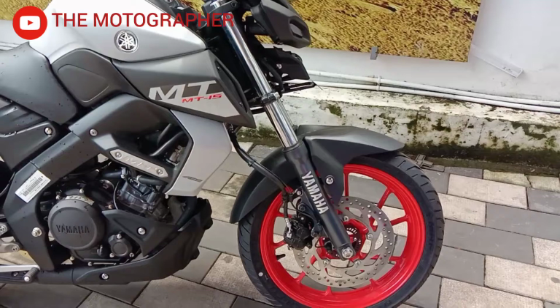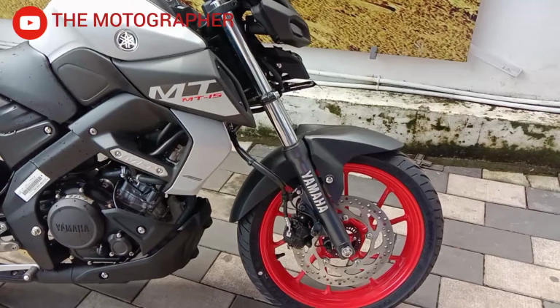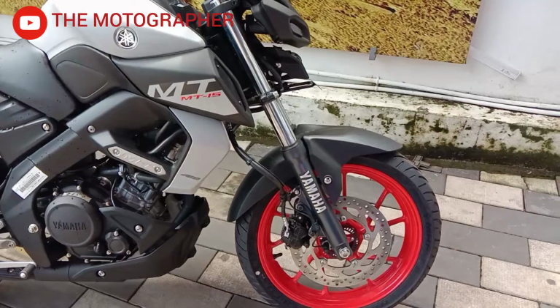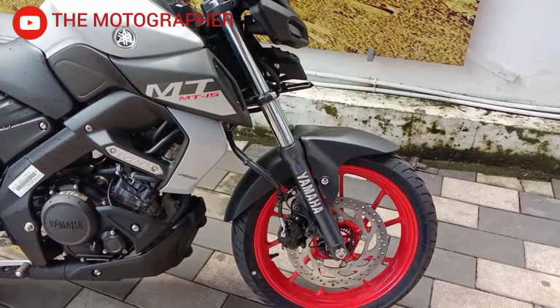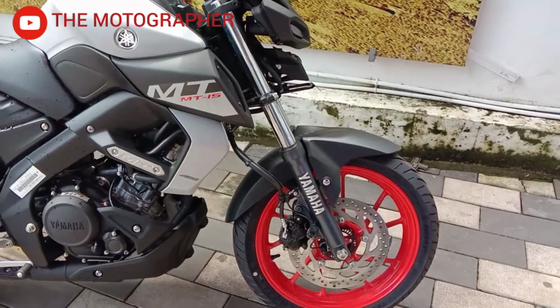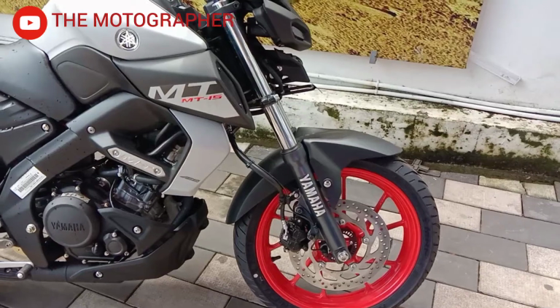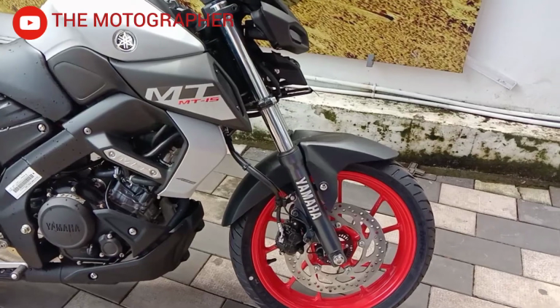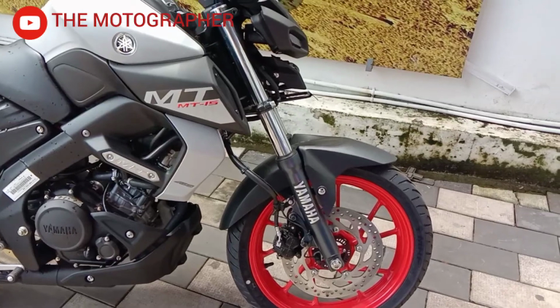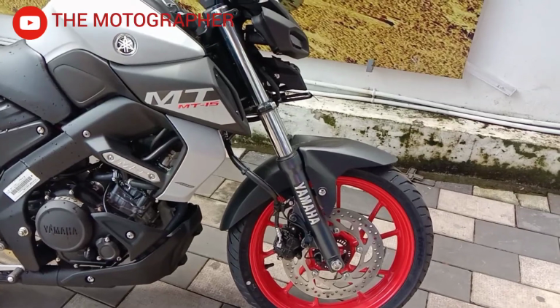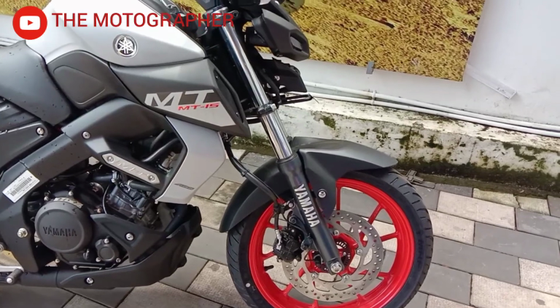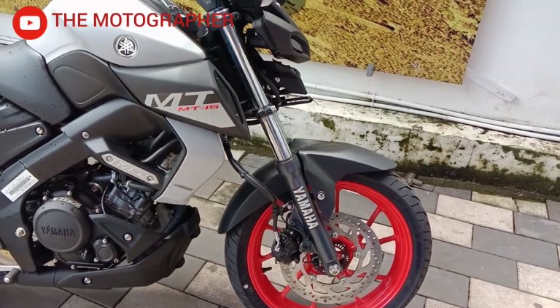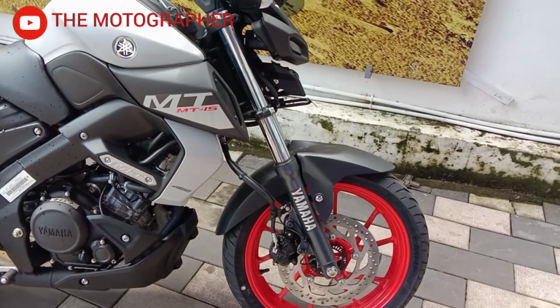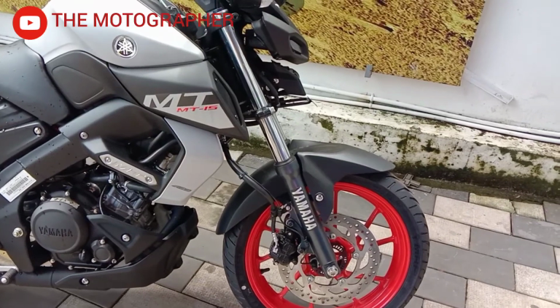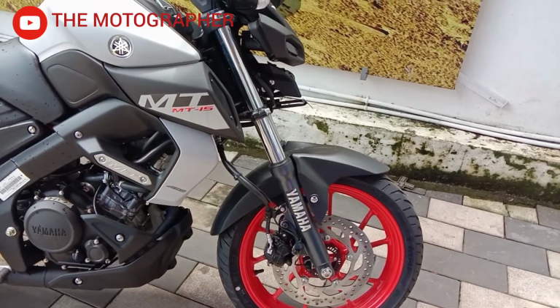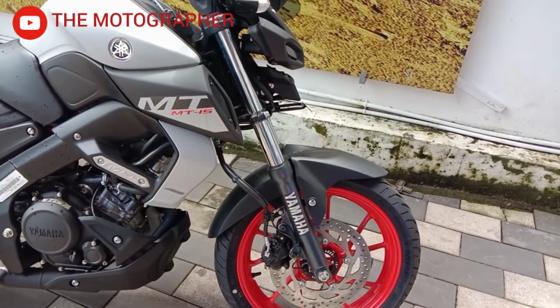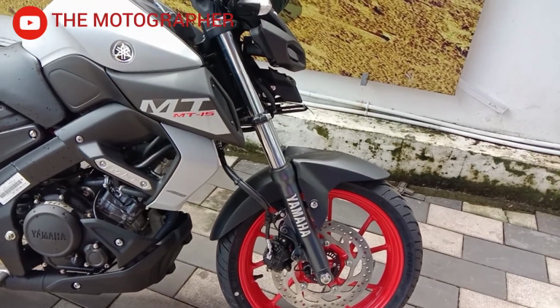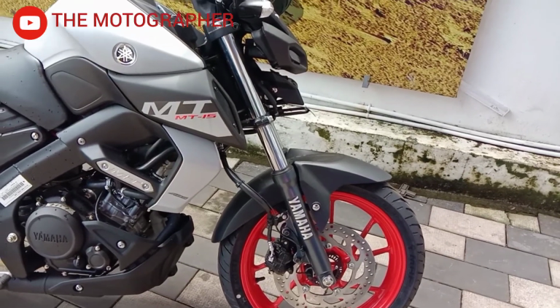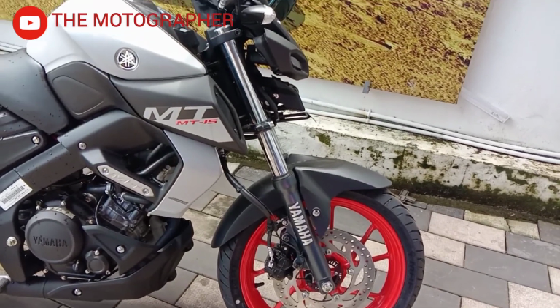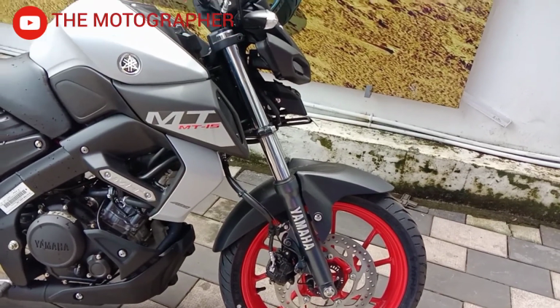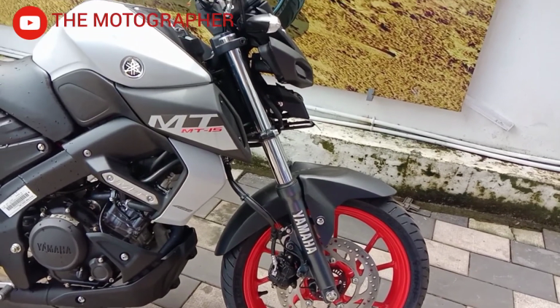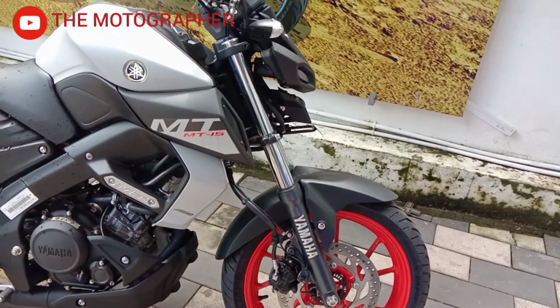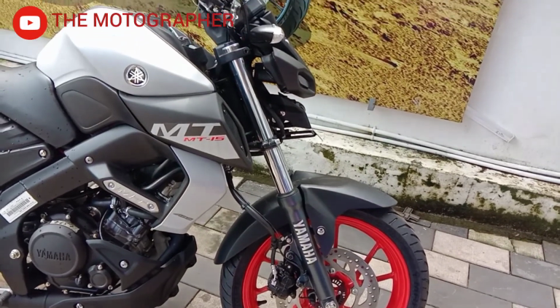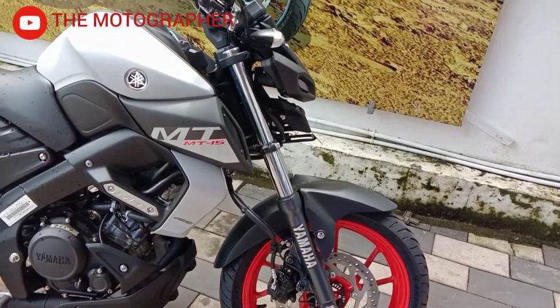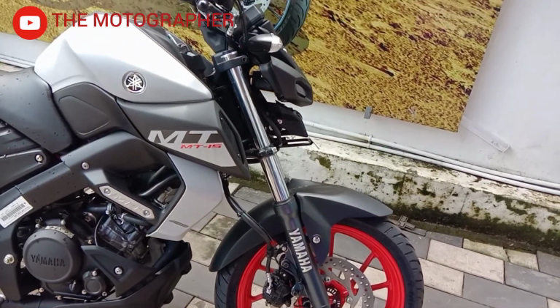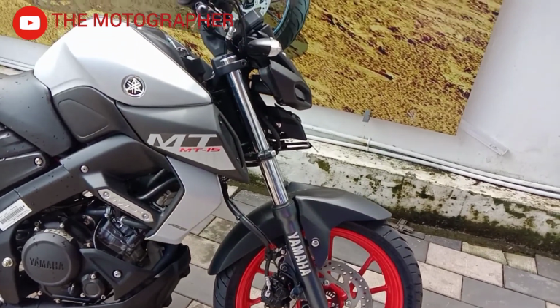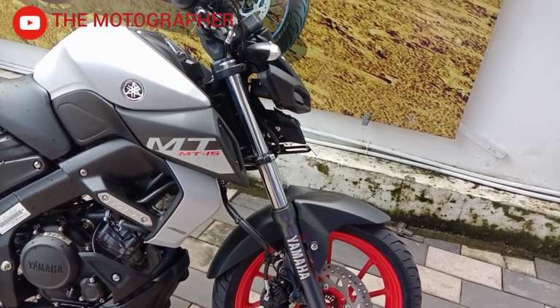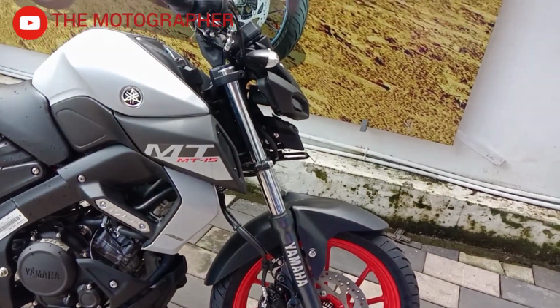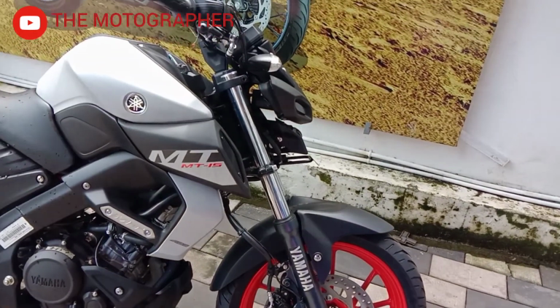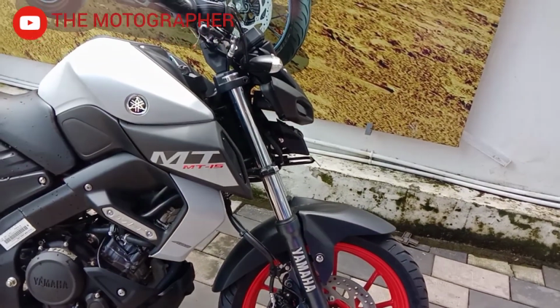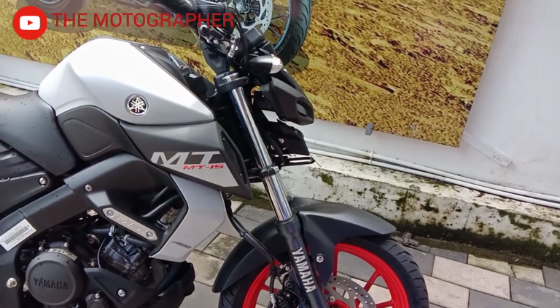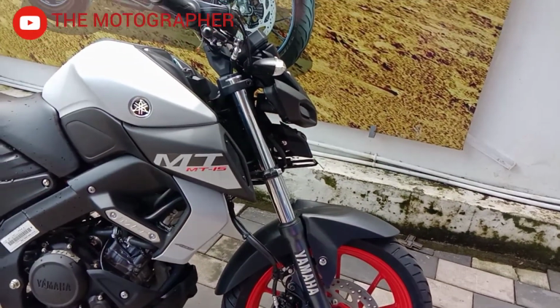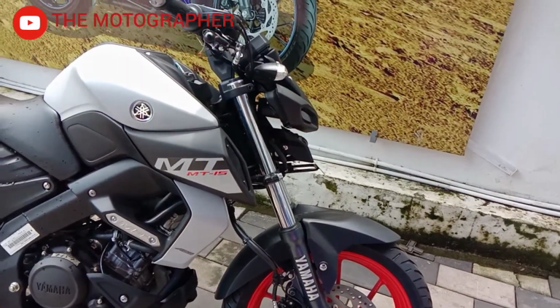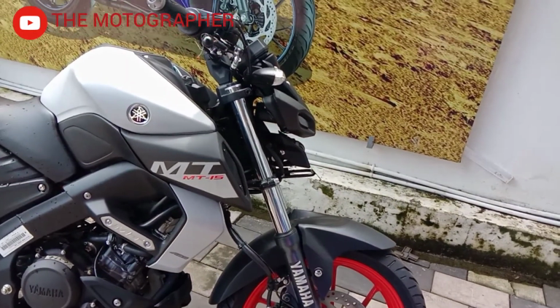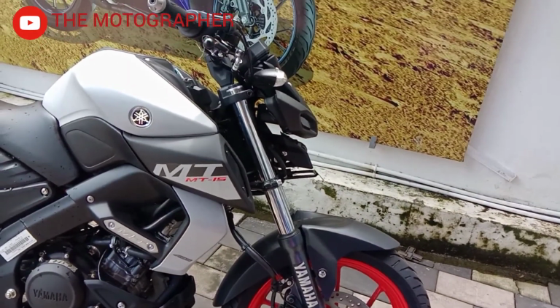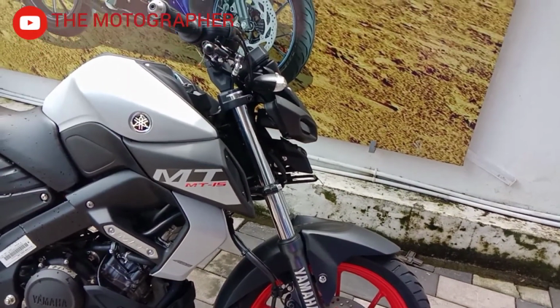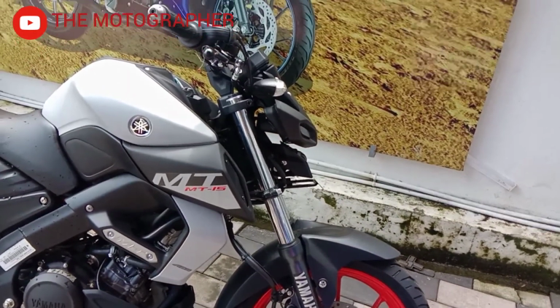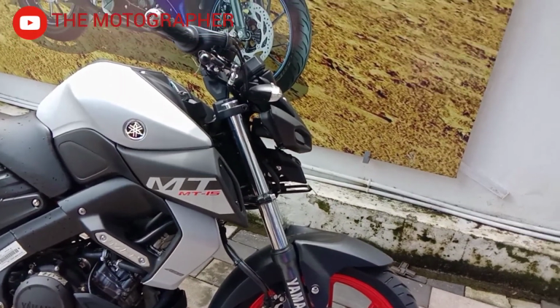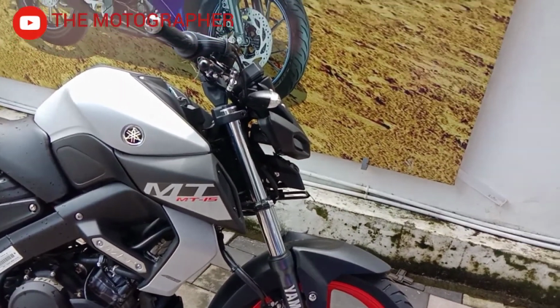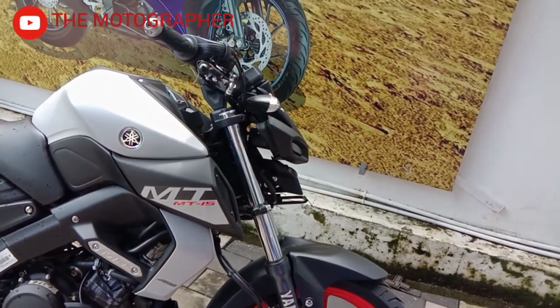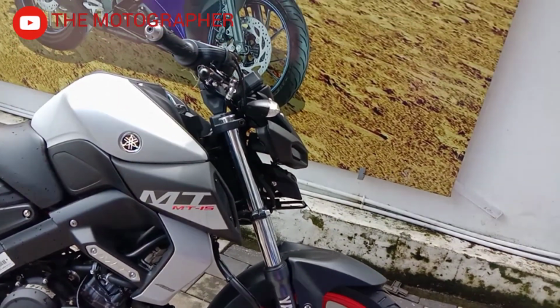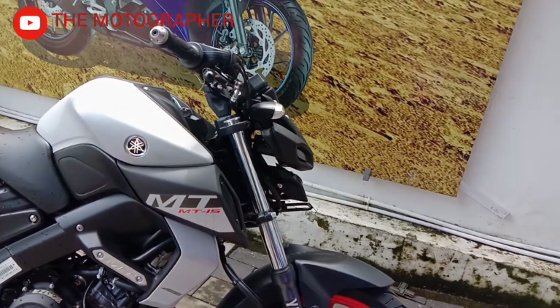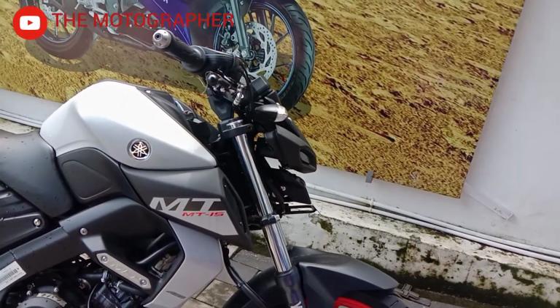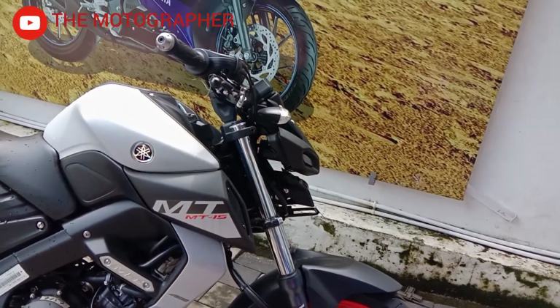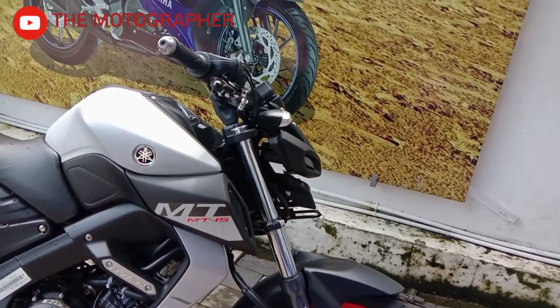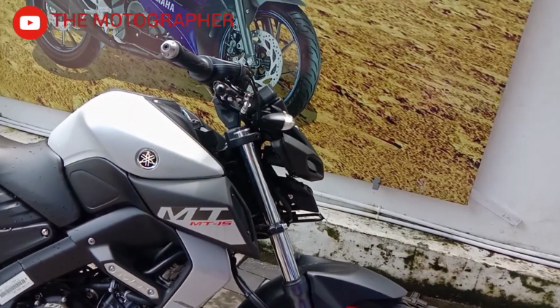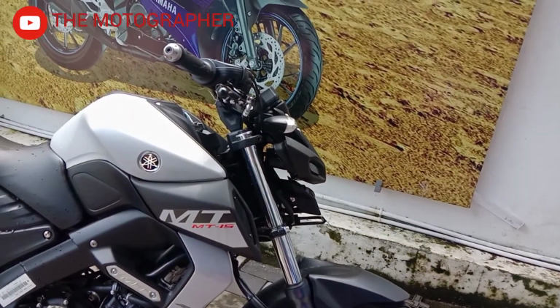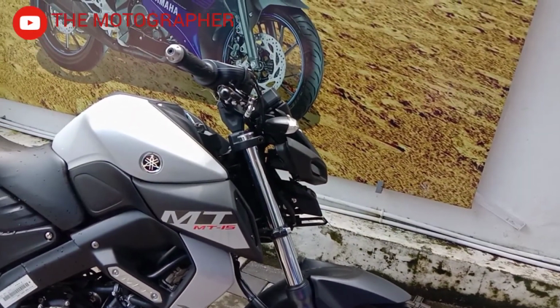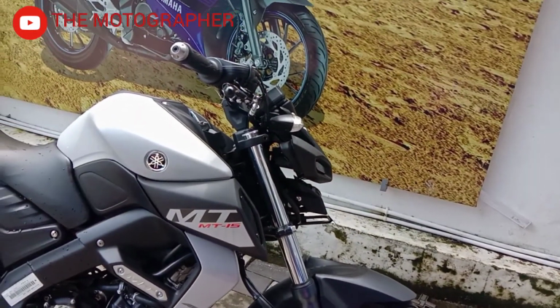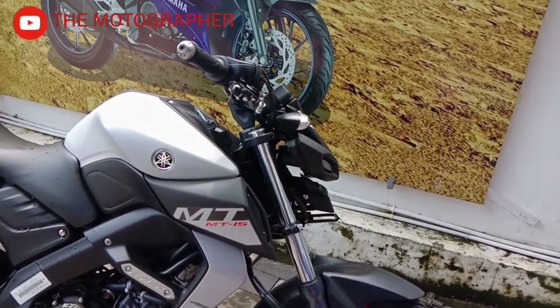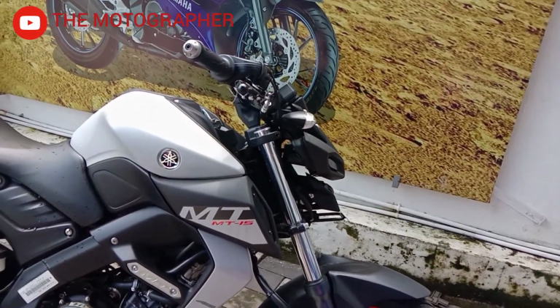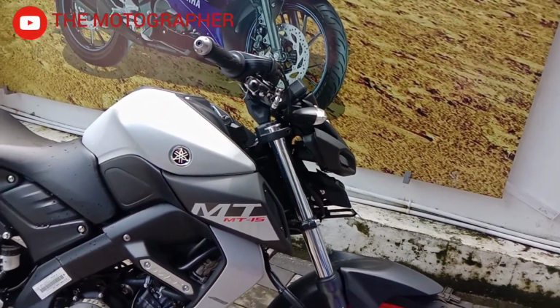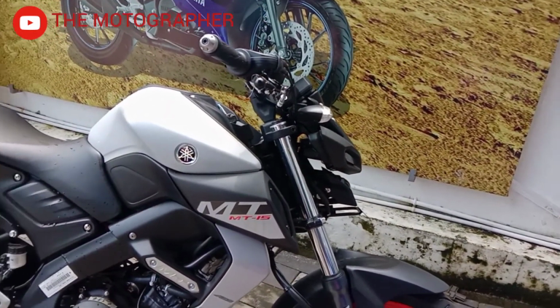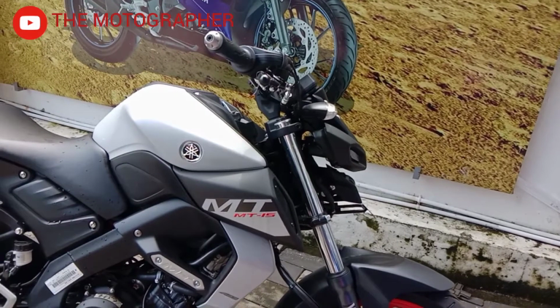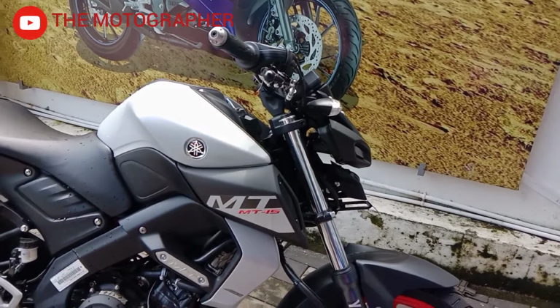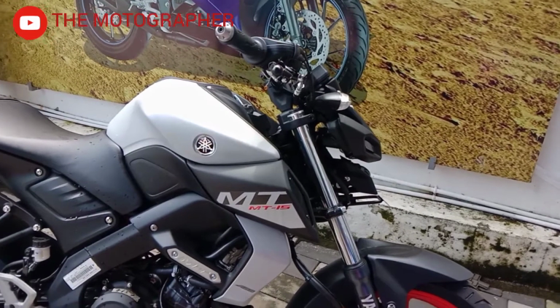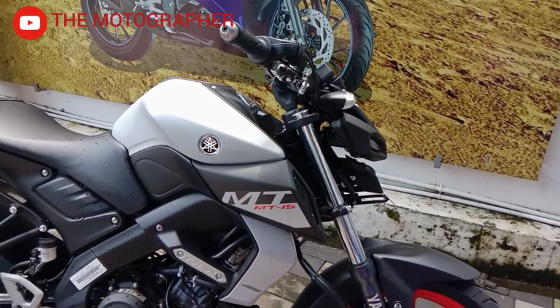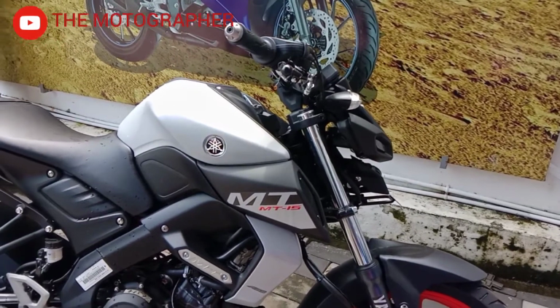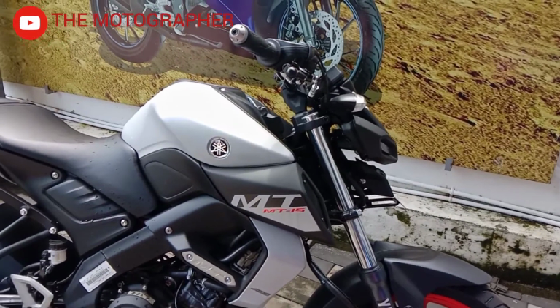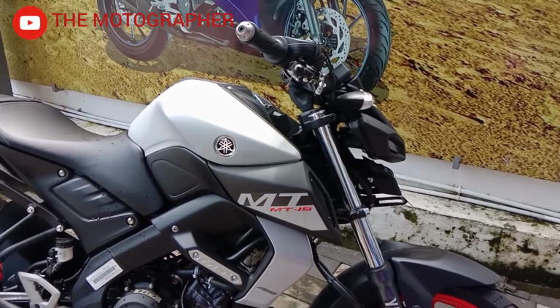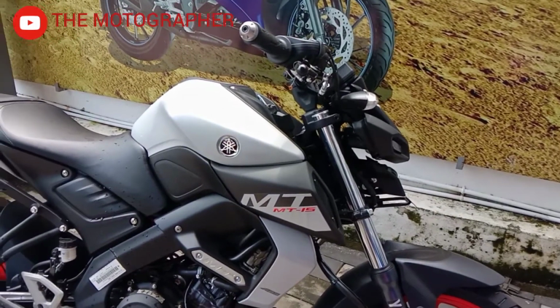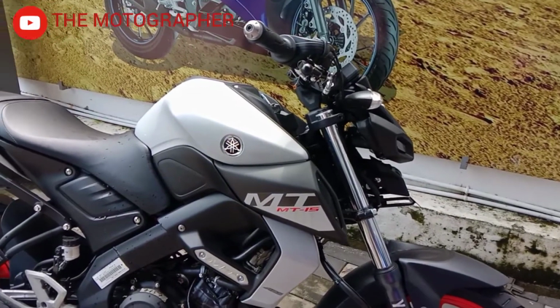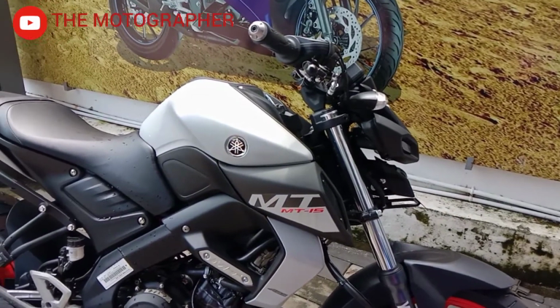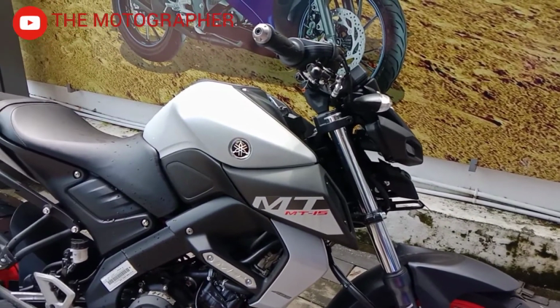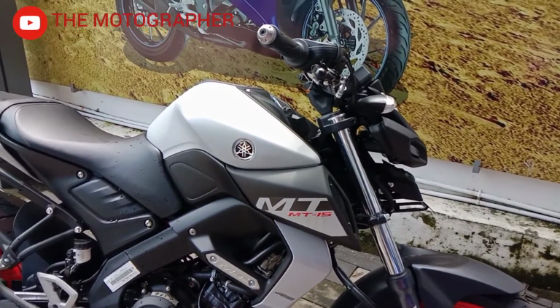Hello everyone, welcome to our next video. So, how did we get into this video? Our first ride is the MT-15.